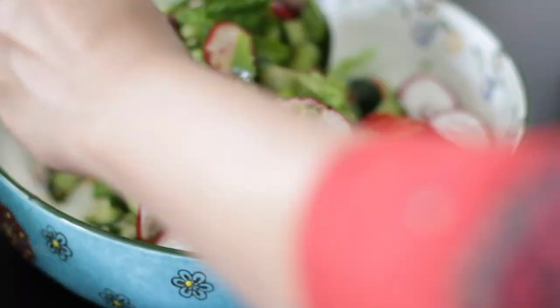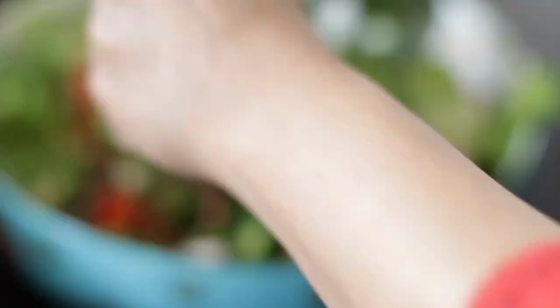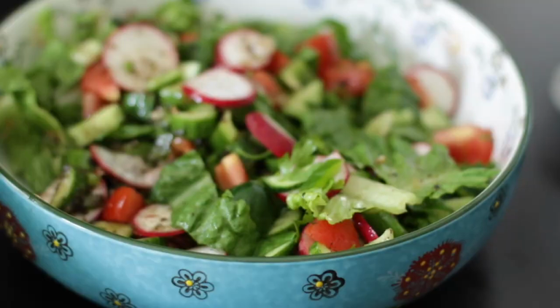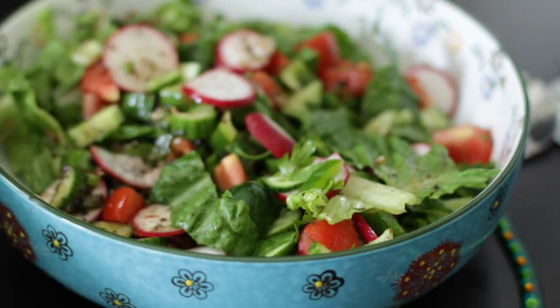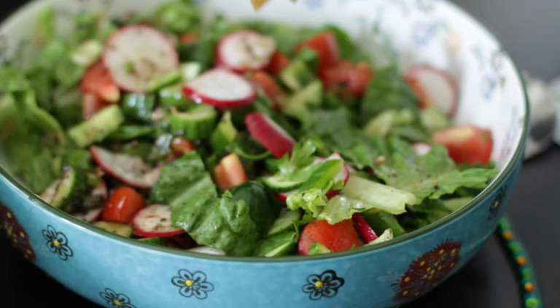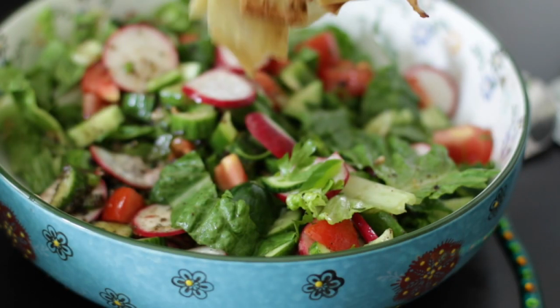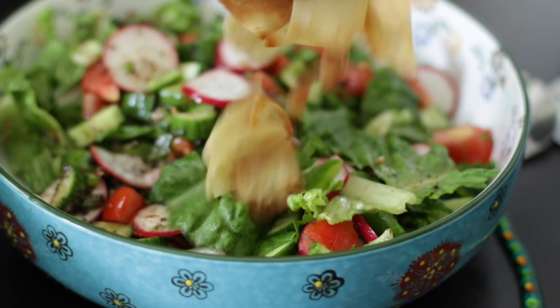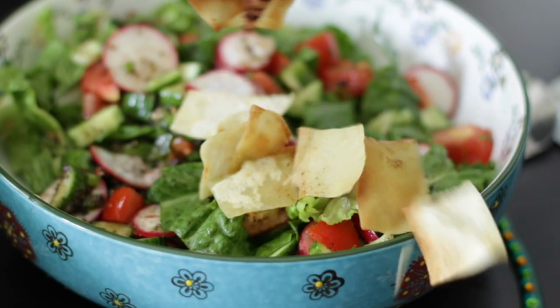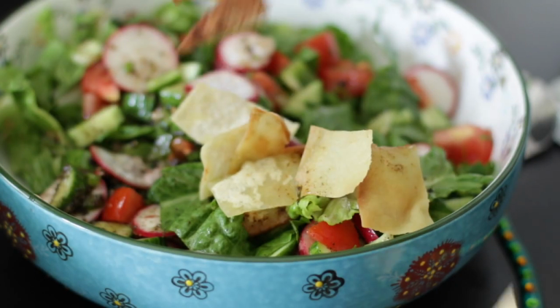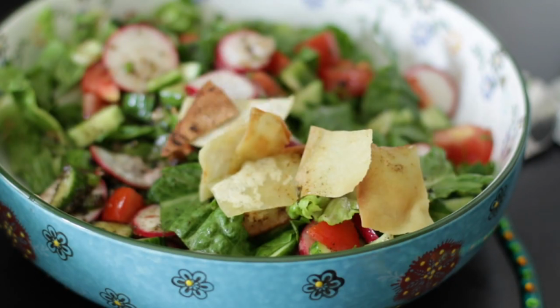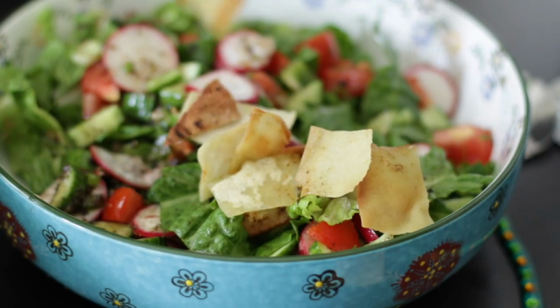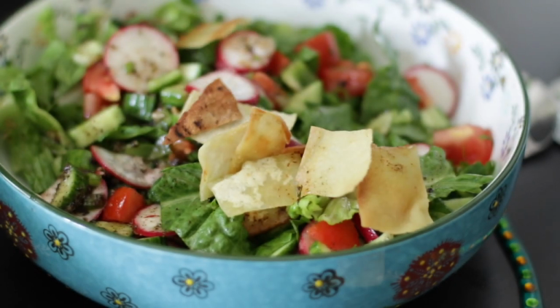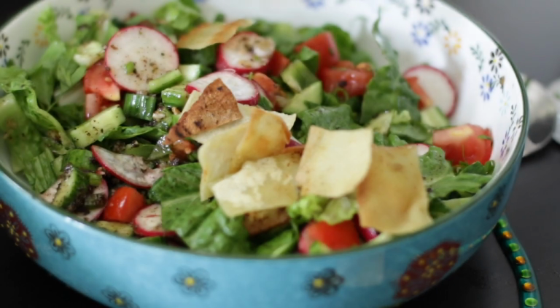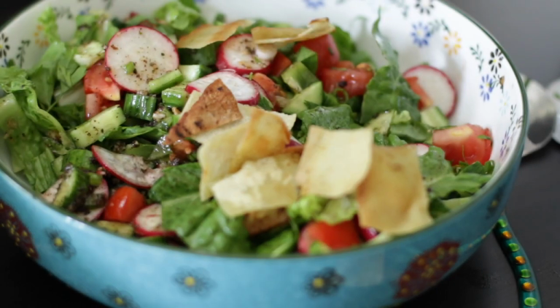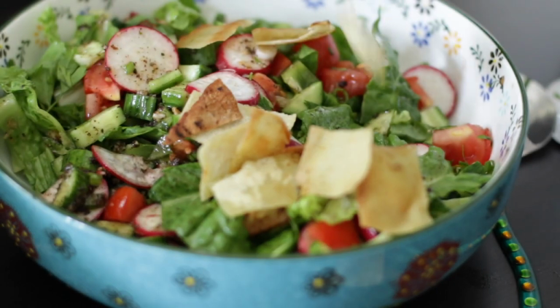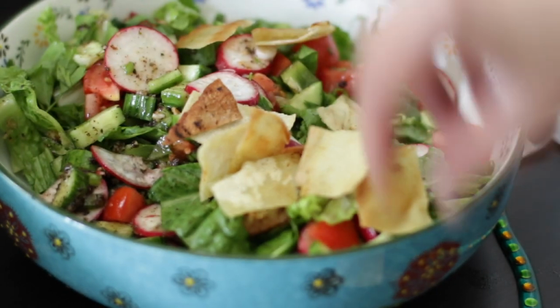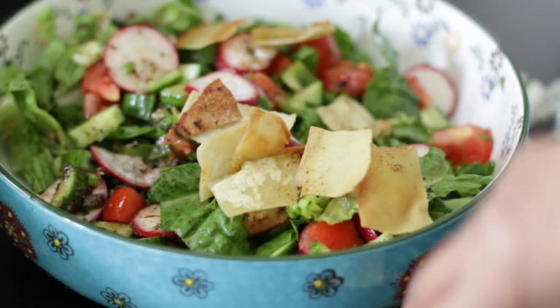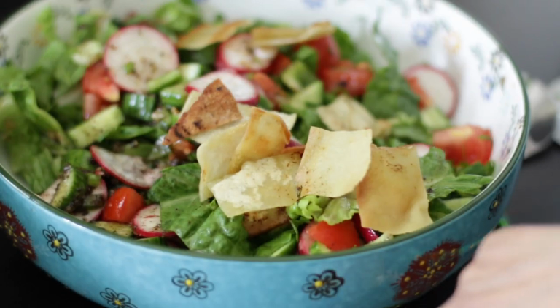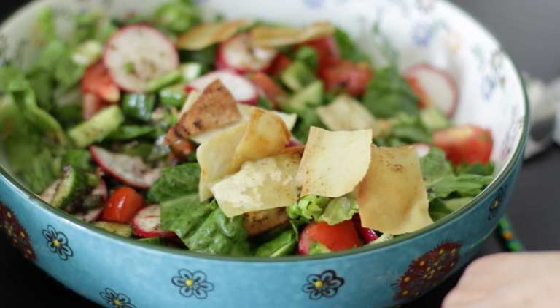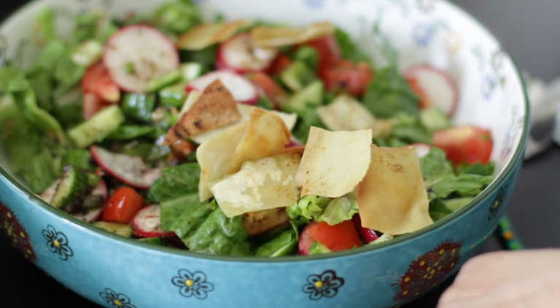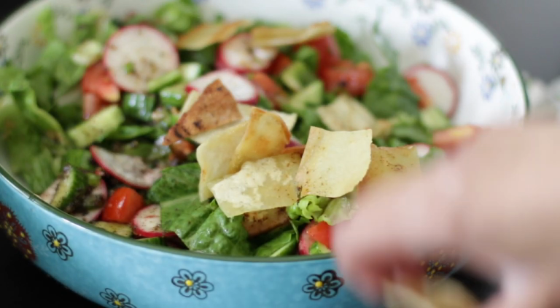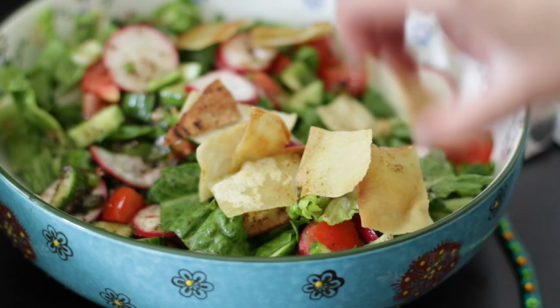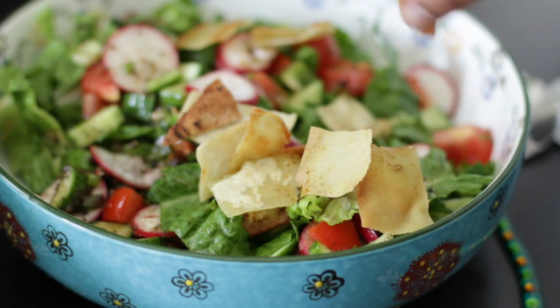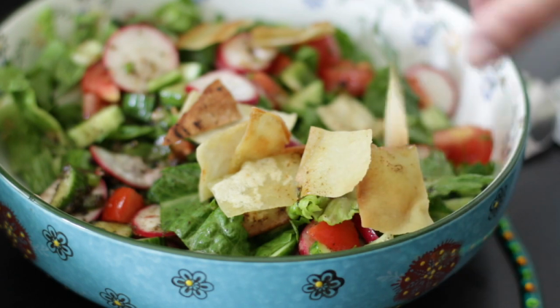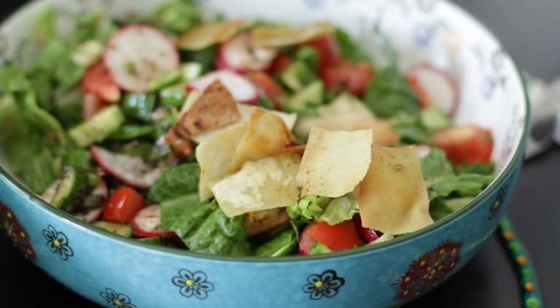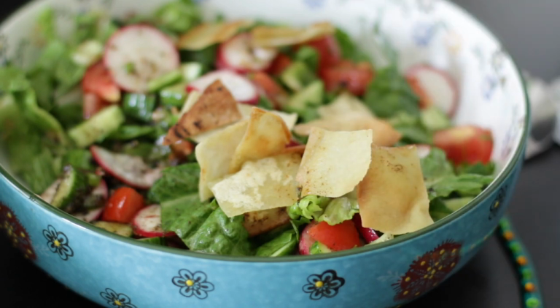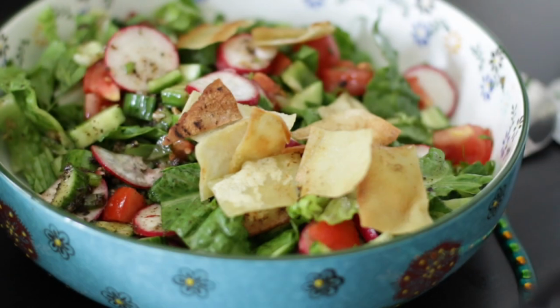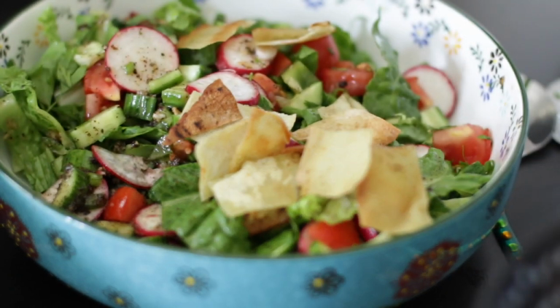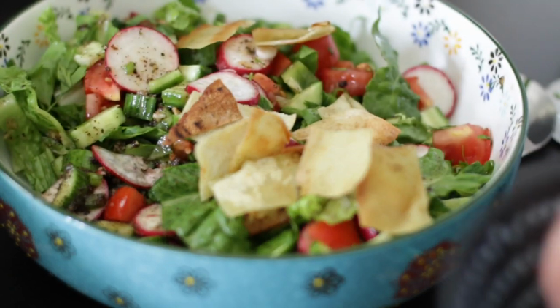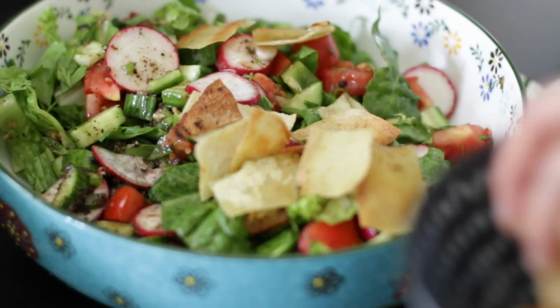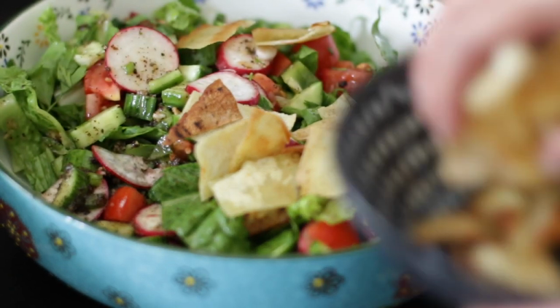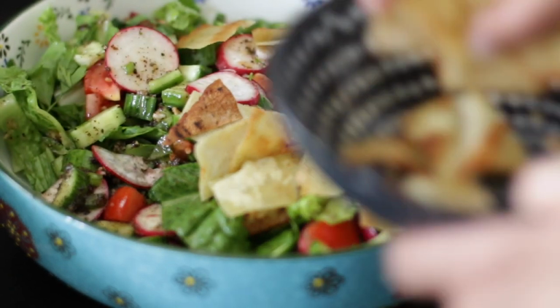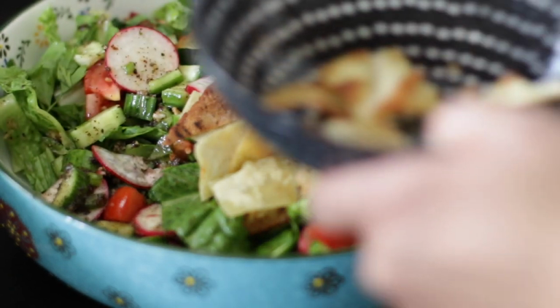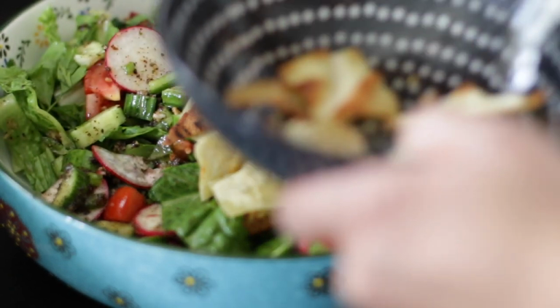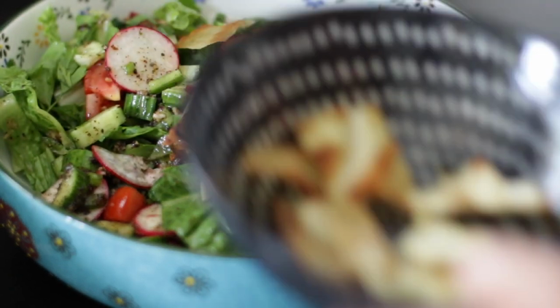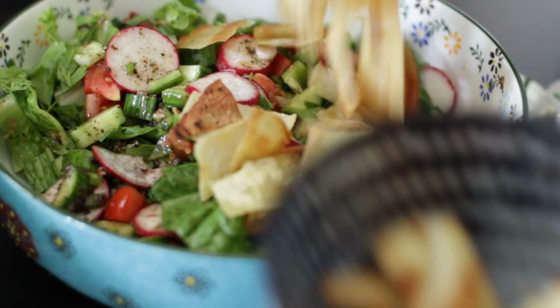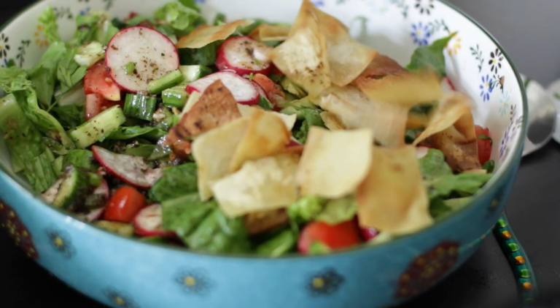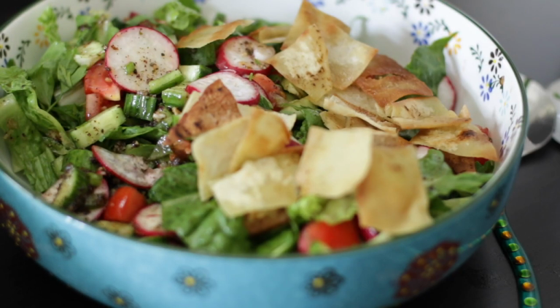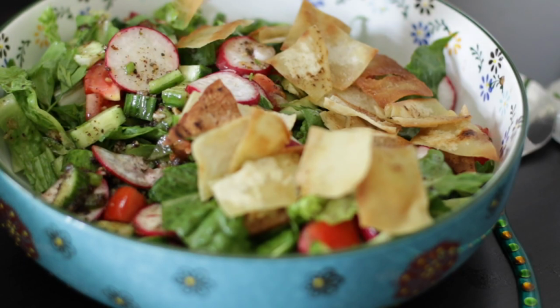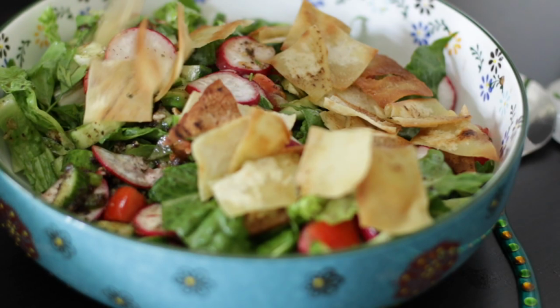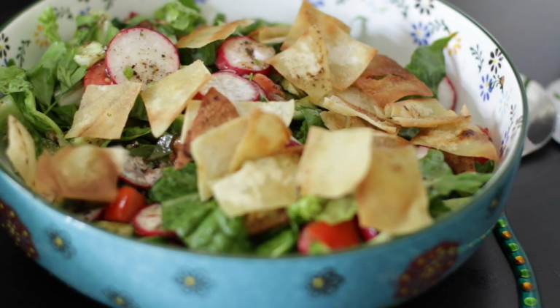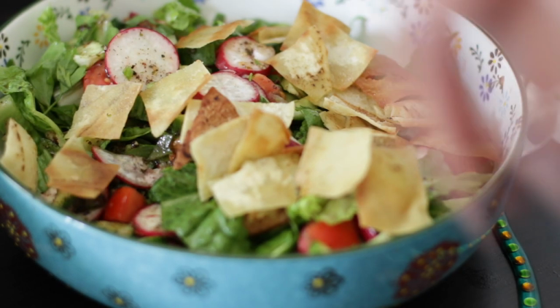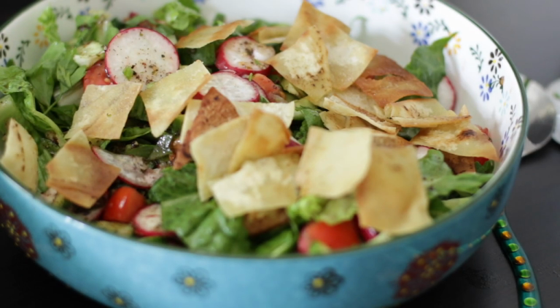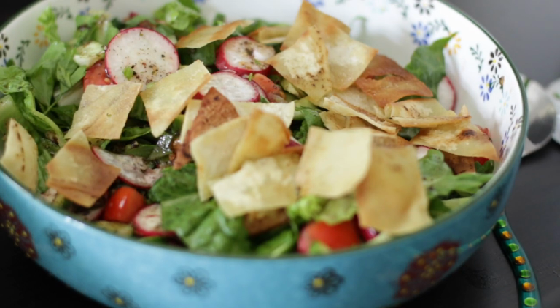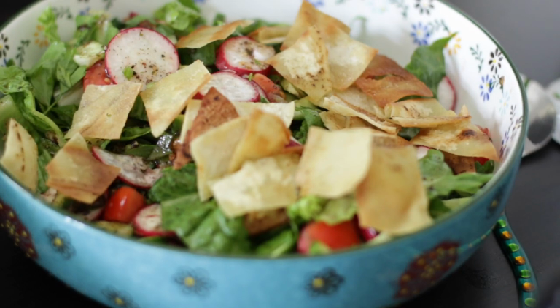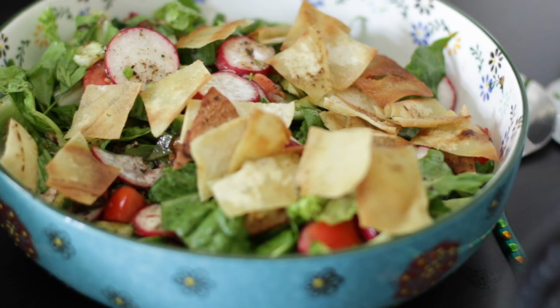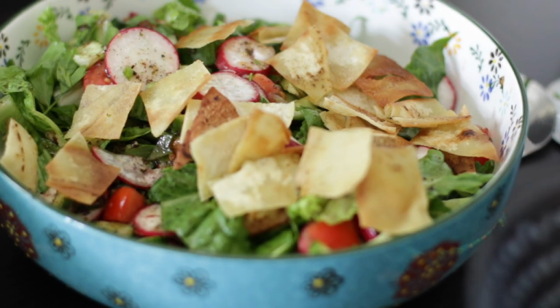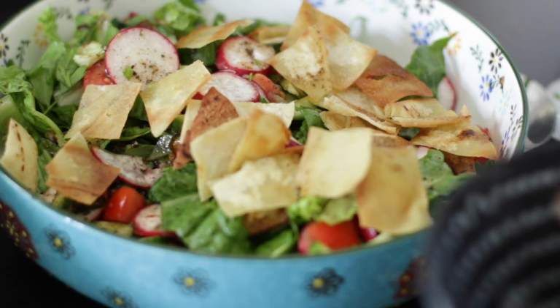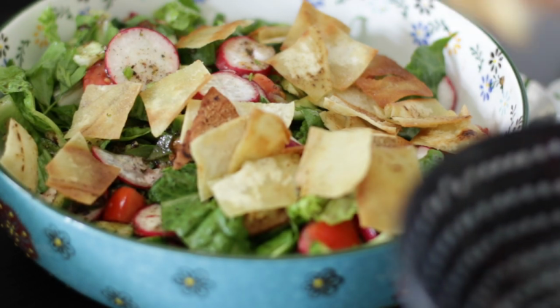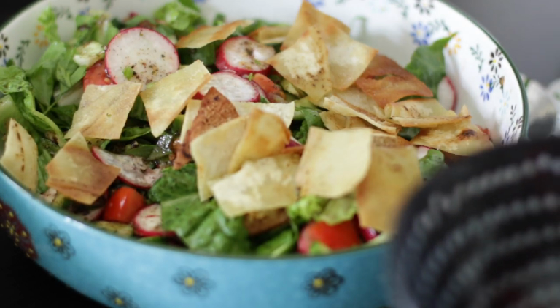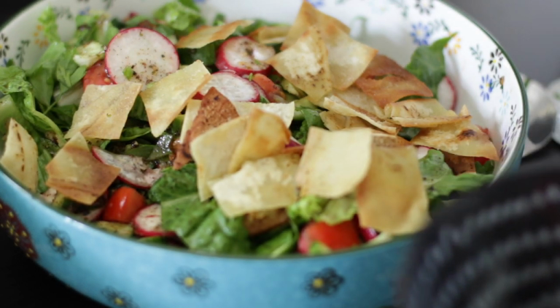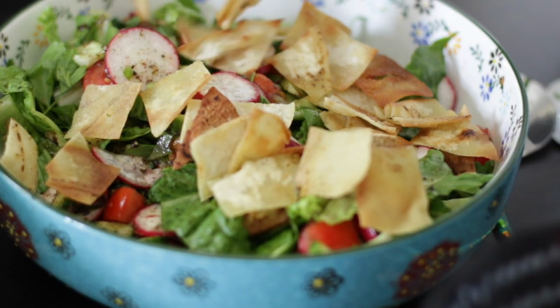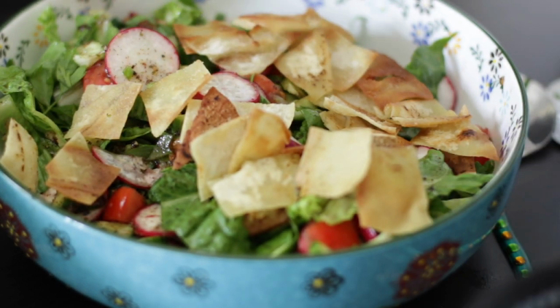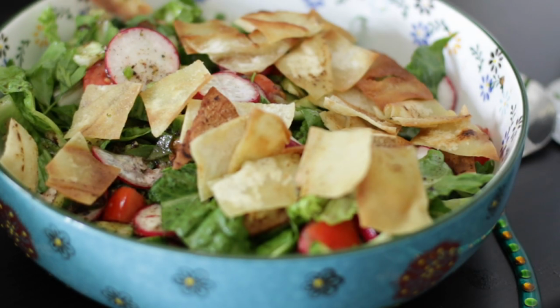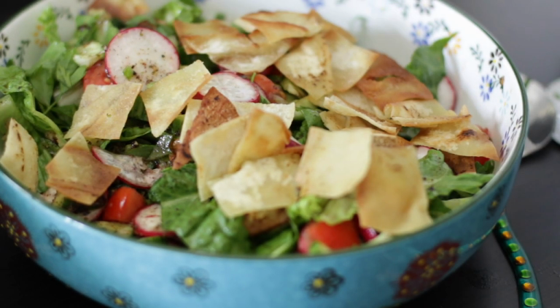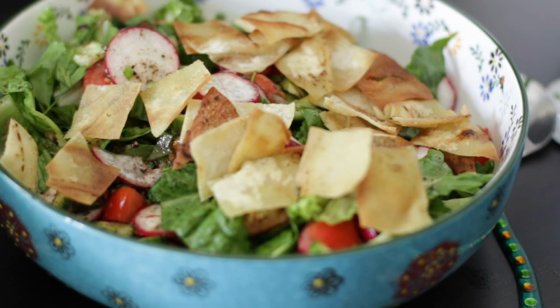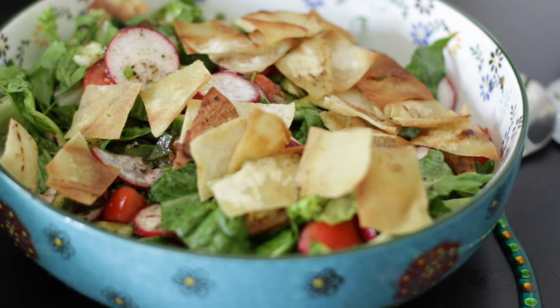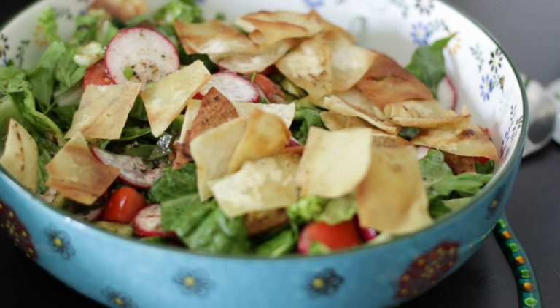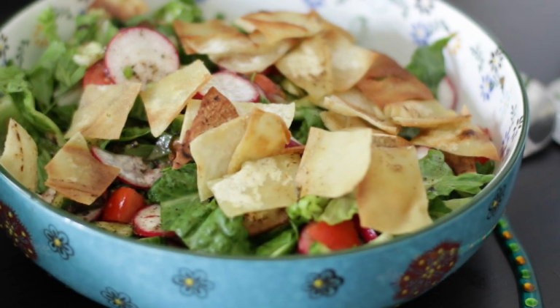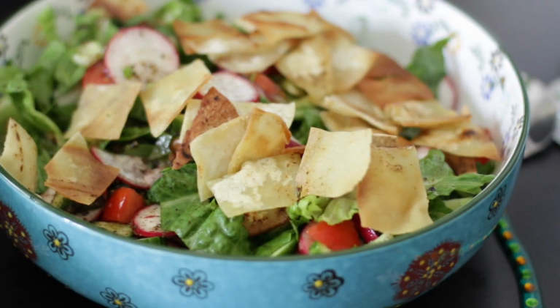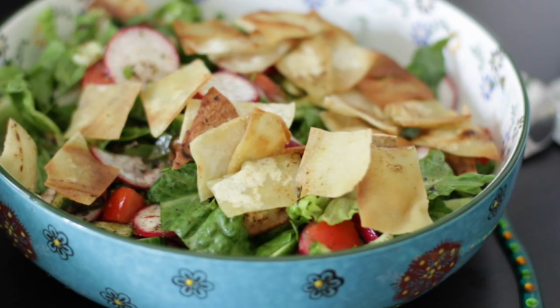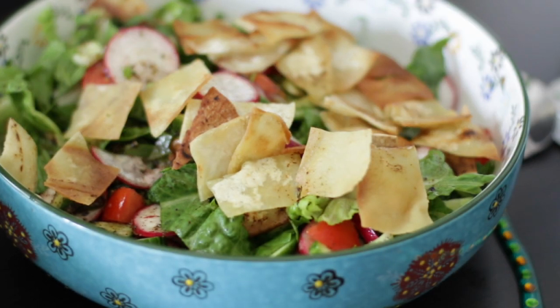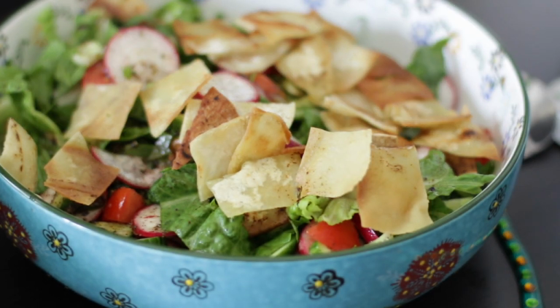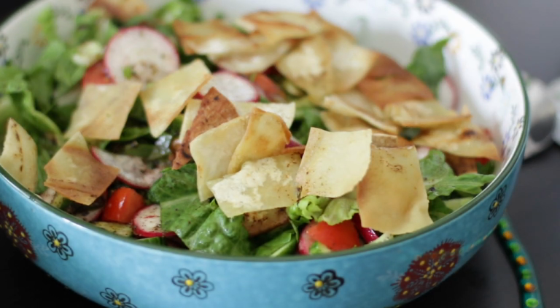But the best part for me is the crisp pita croutons that top the salad, and I will show you two ways to make them in this video.